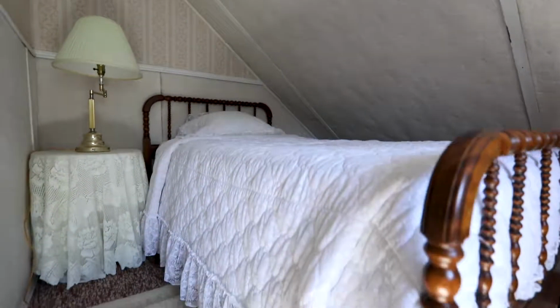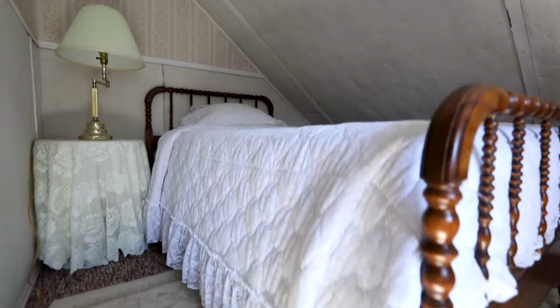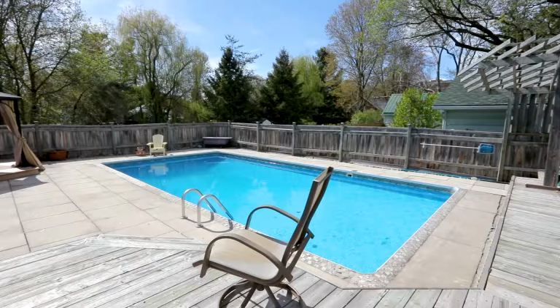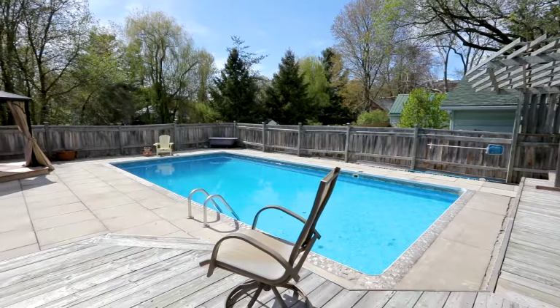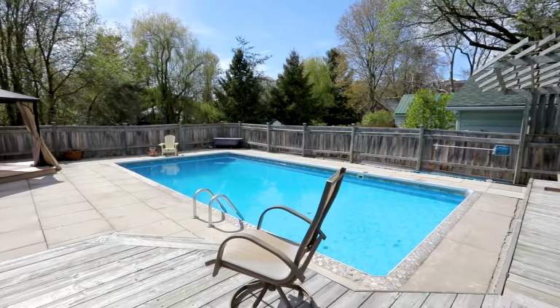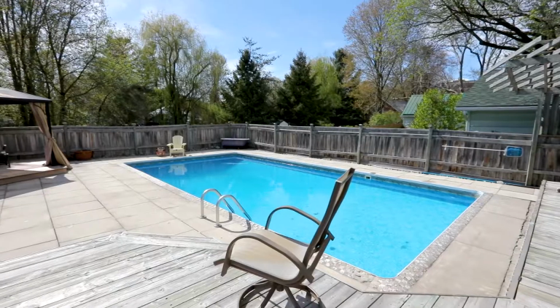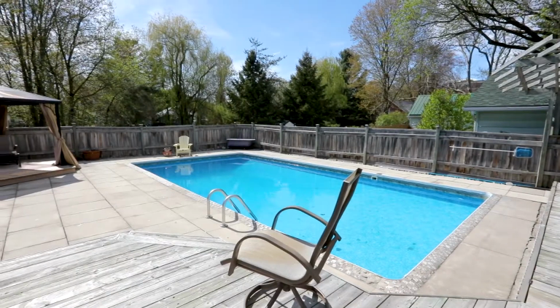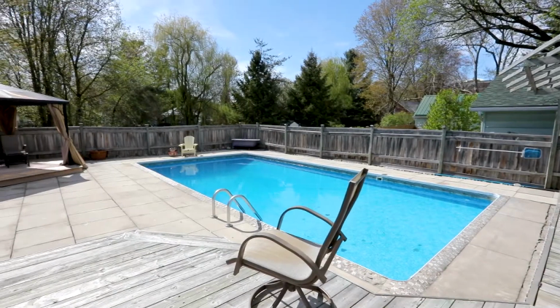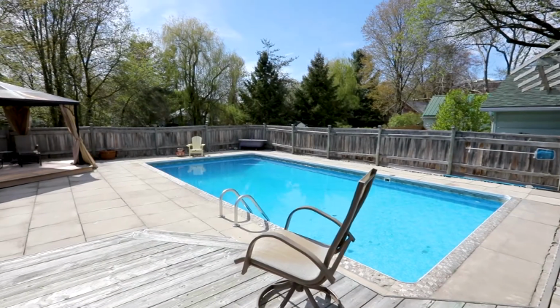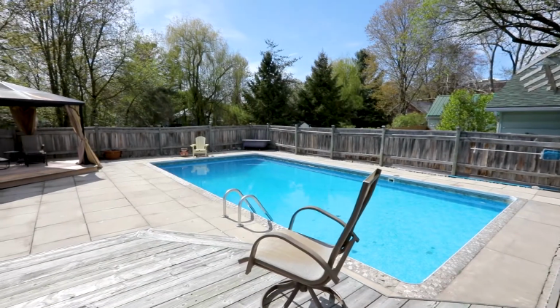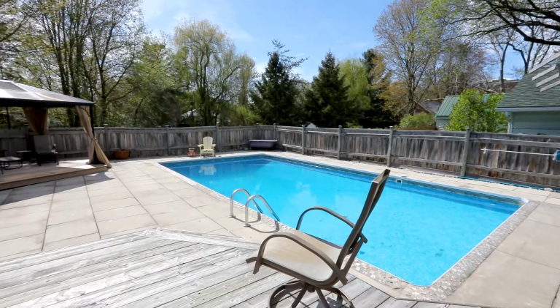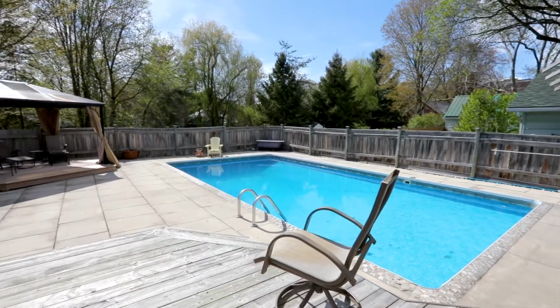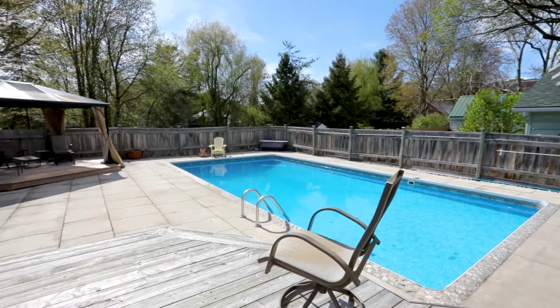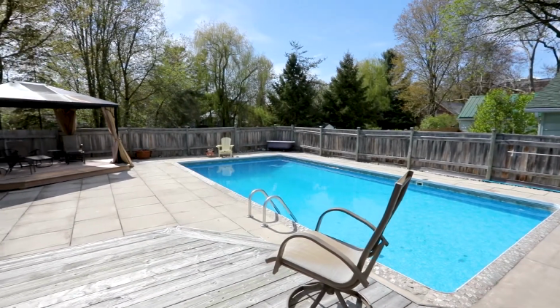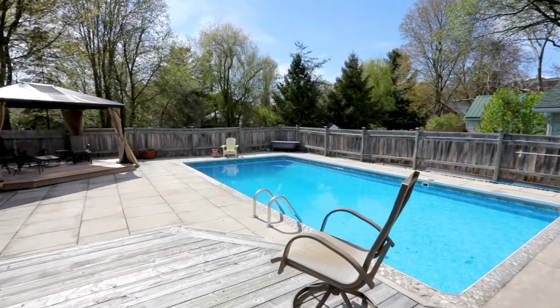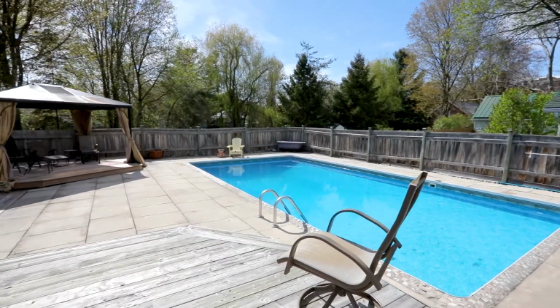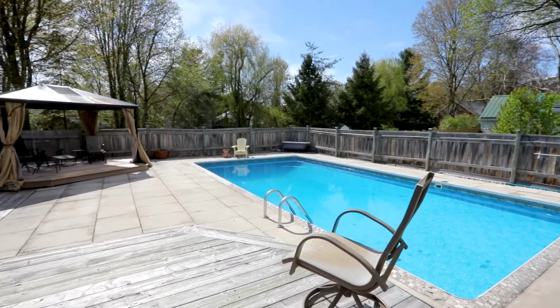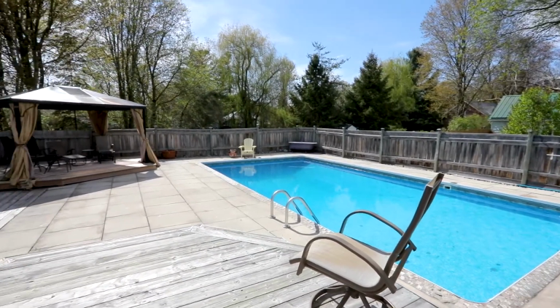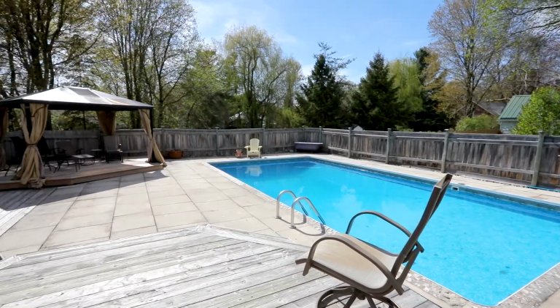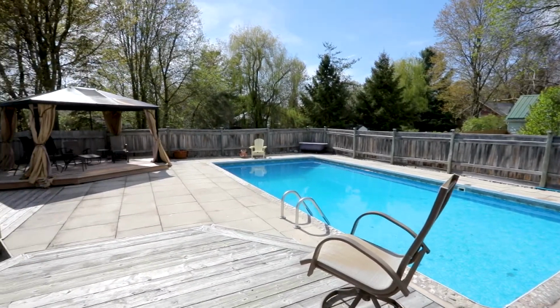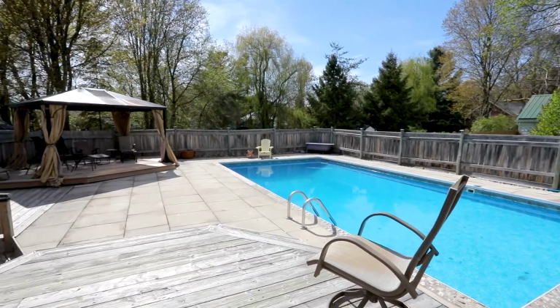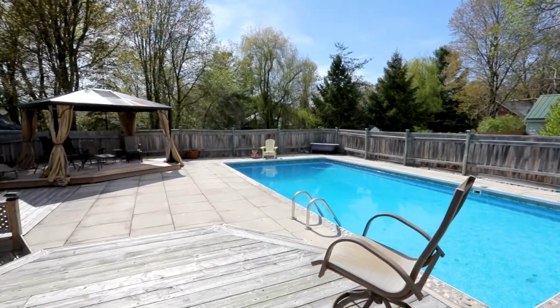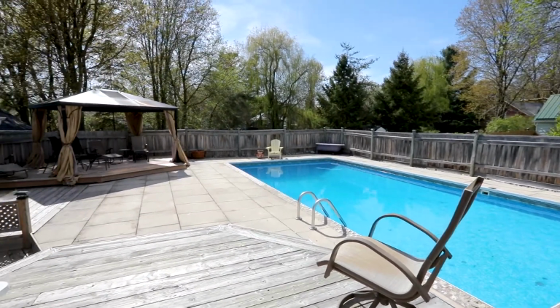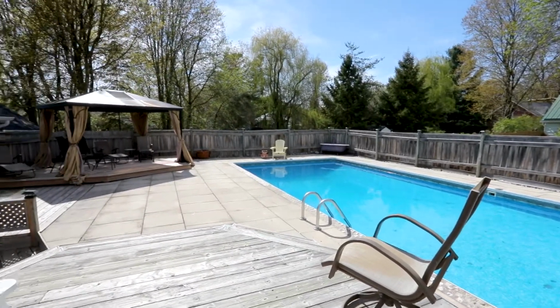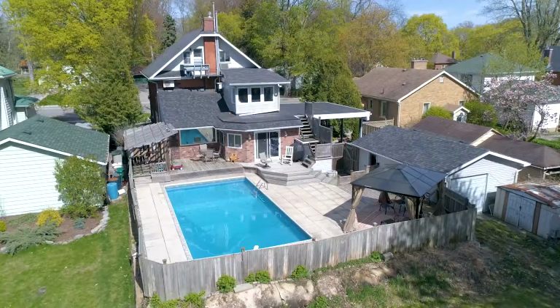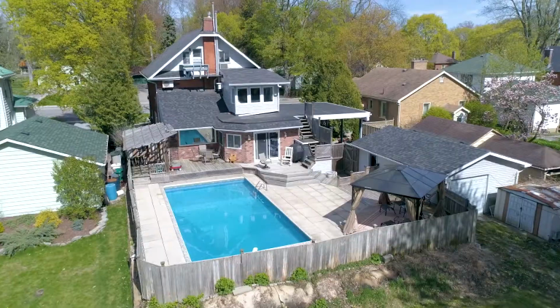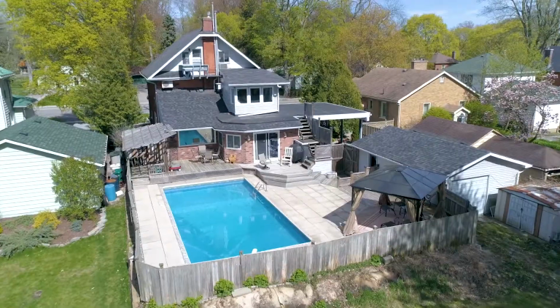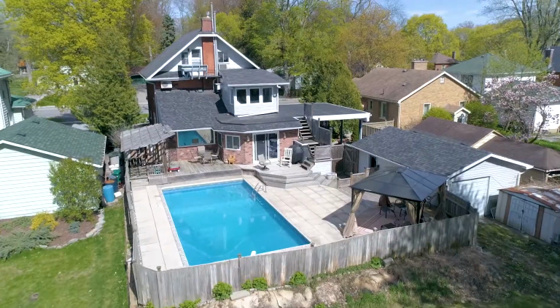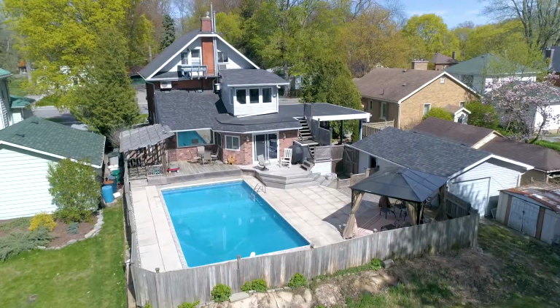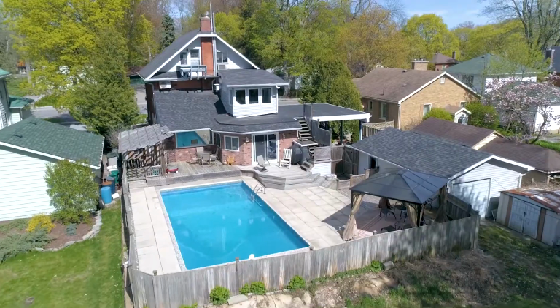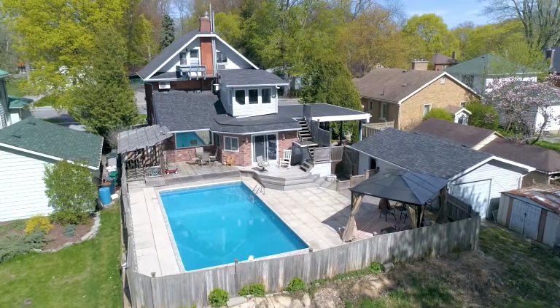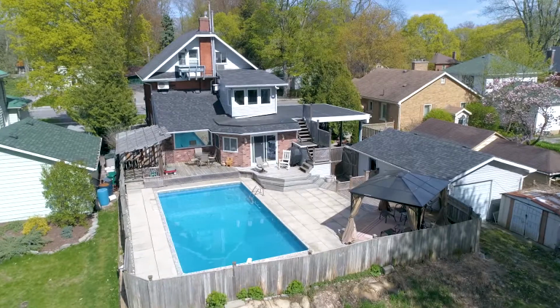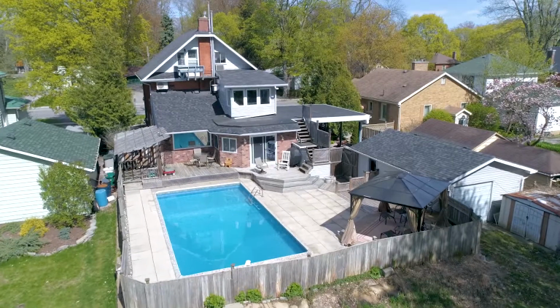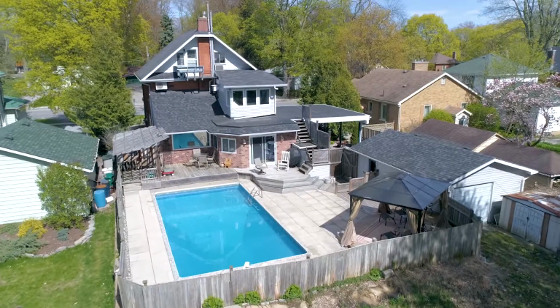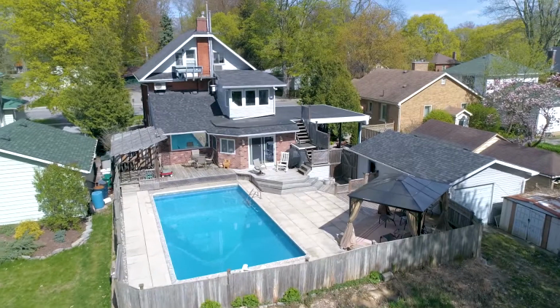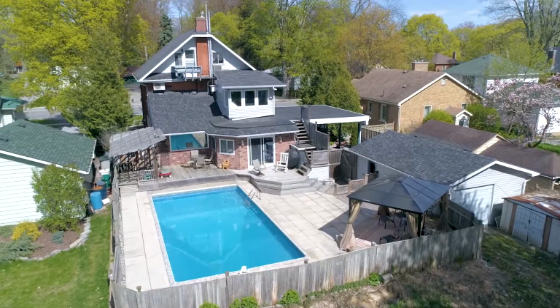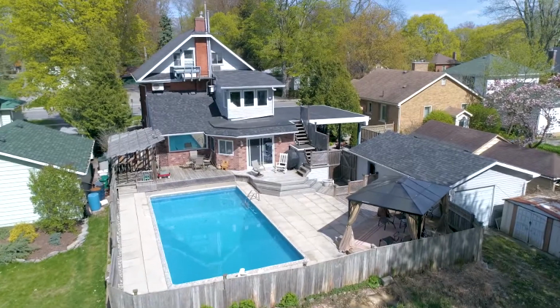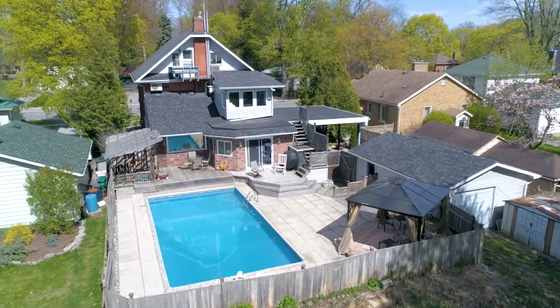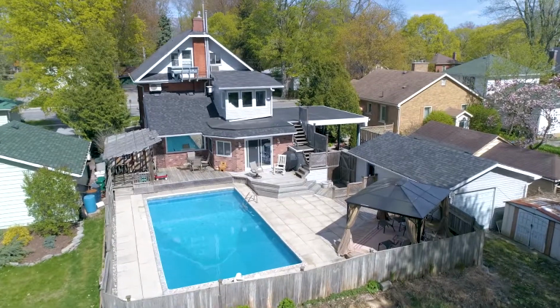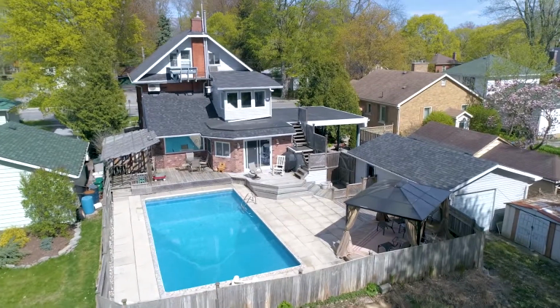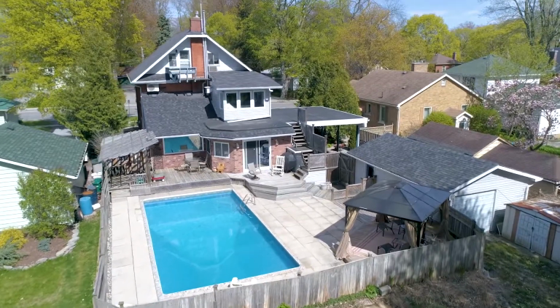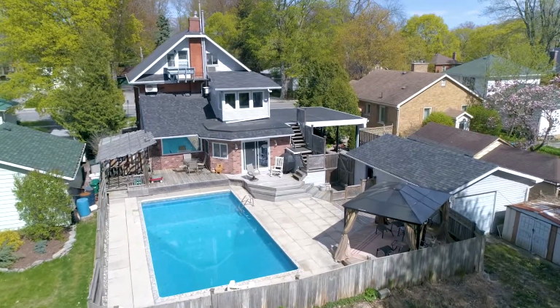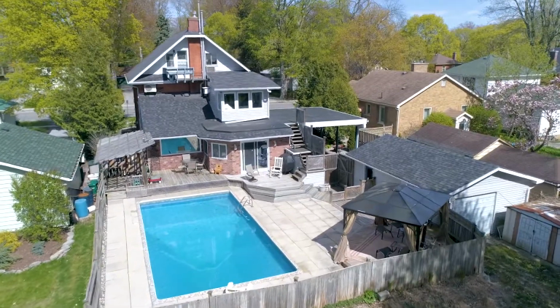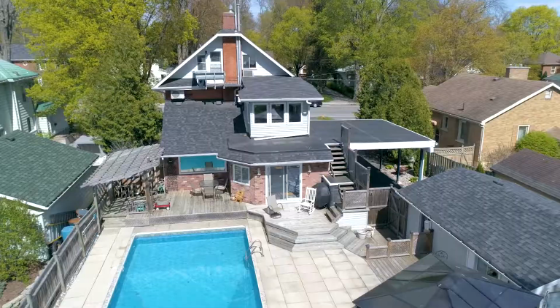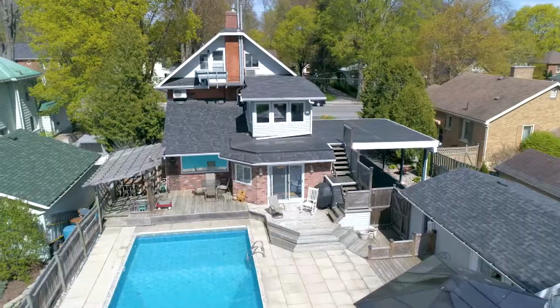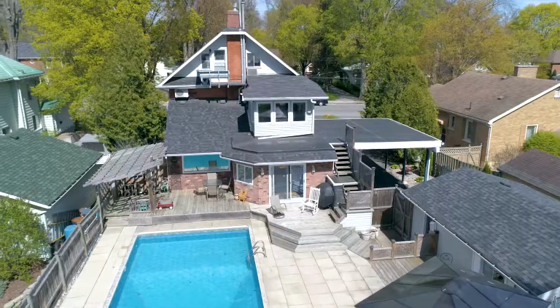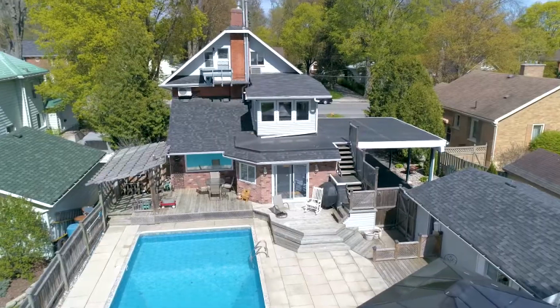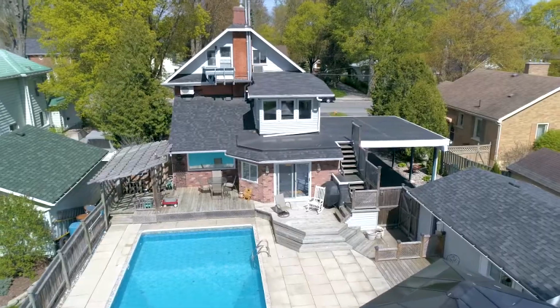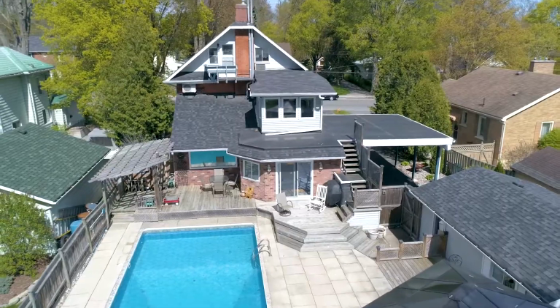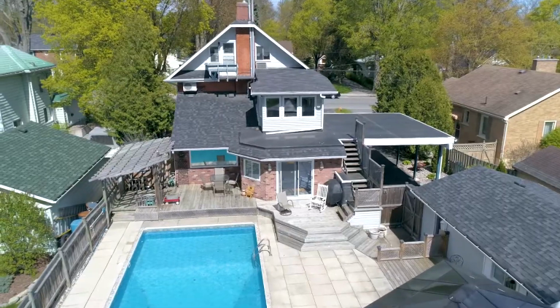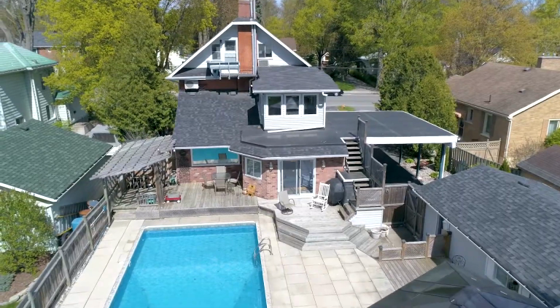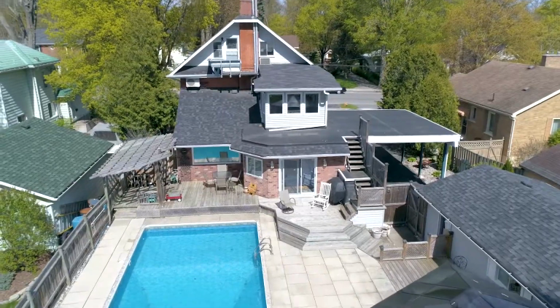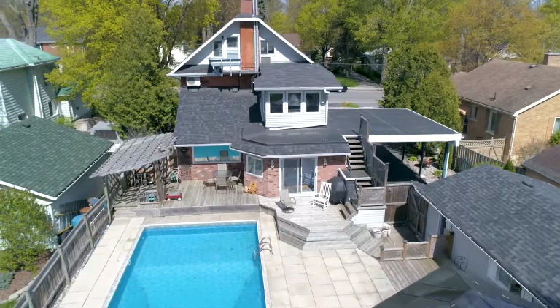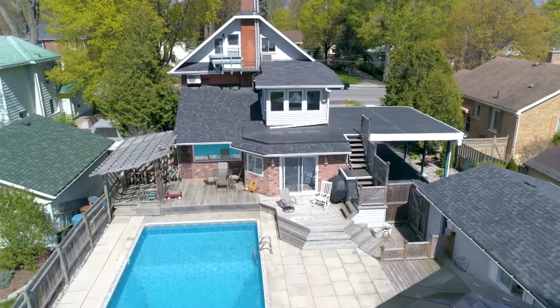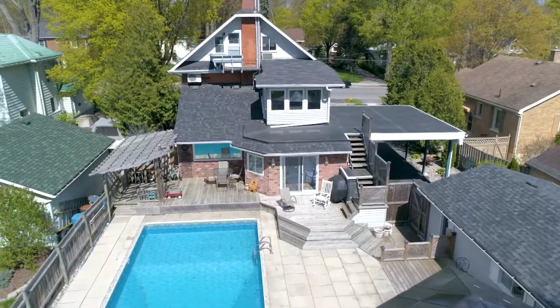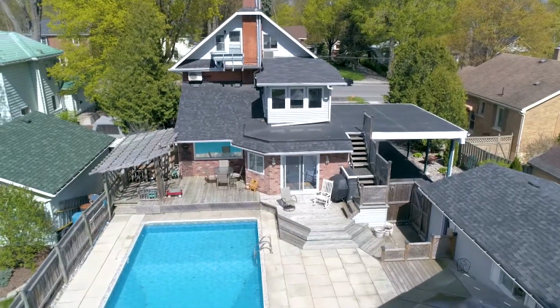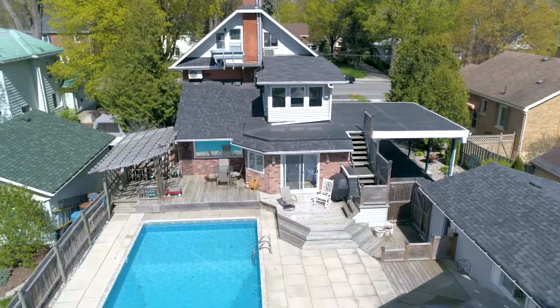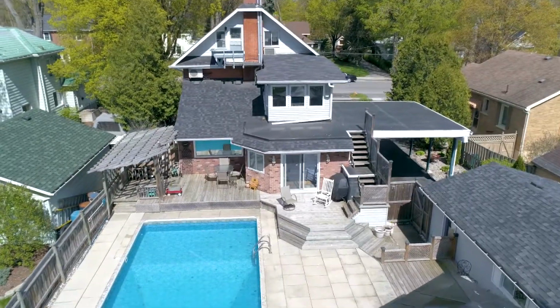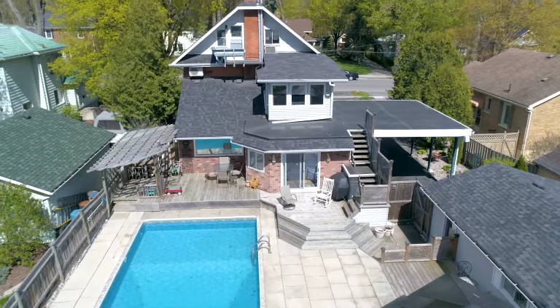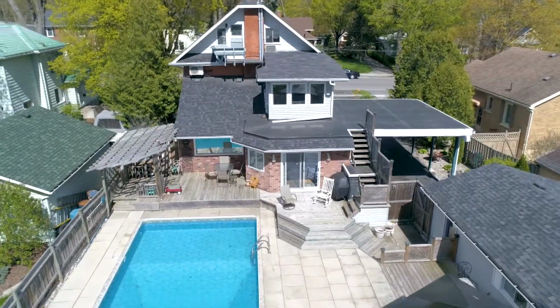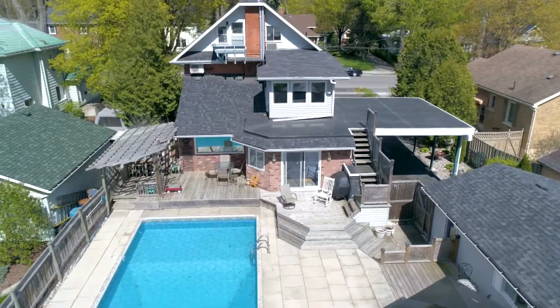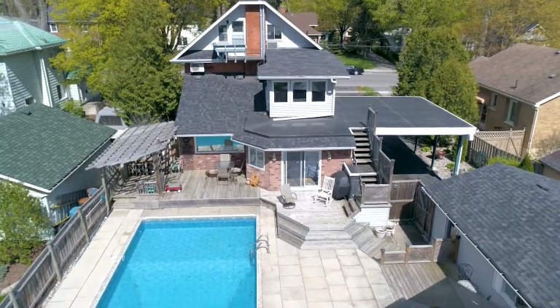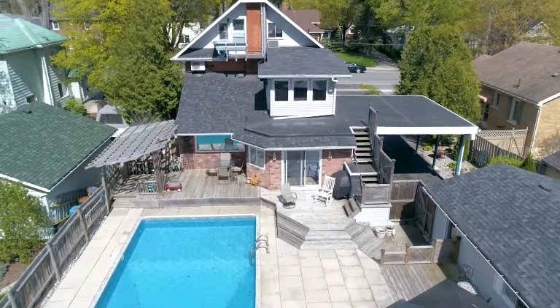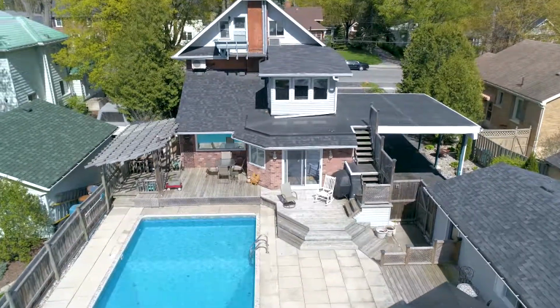This home is enhanced by the in-ground pool and landscaping, and sits on a deep, wide lot for its convenient urban location.